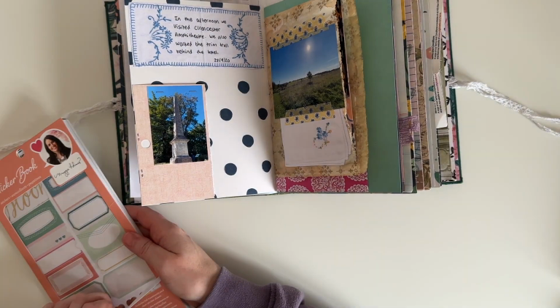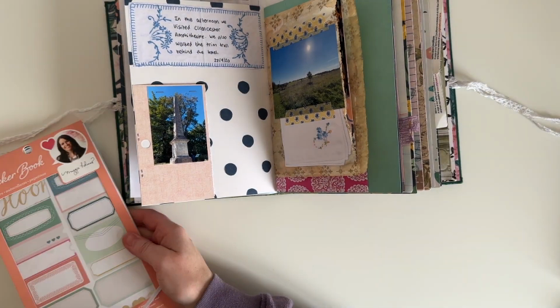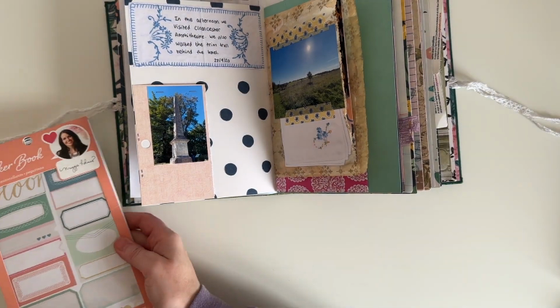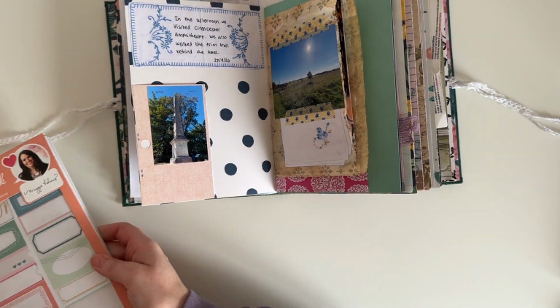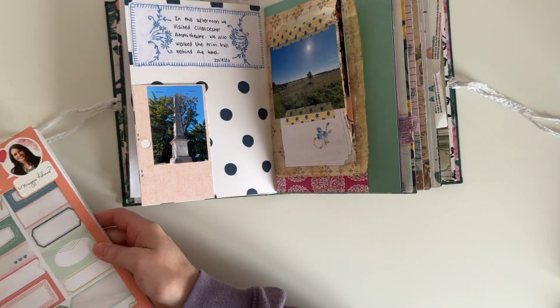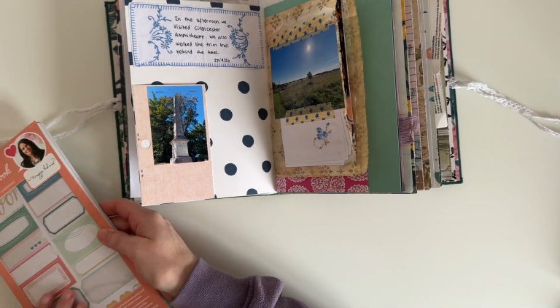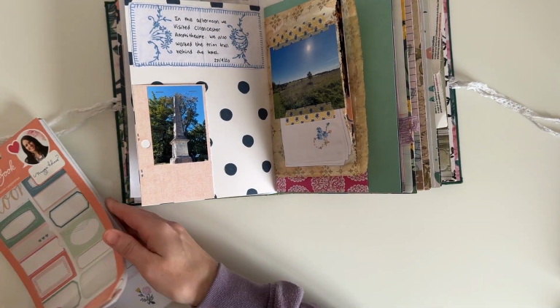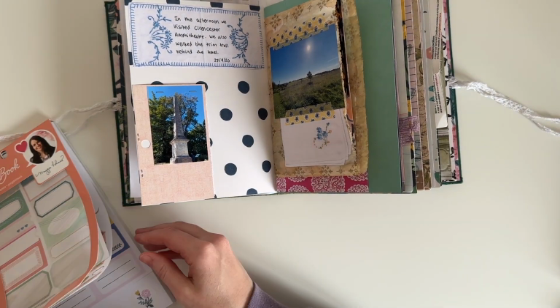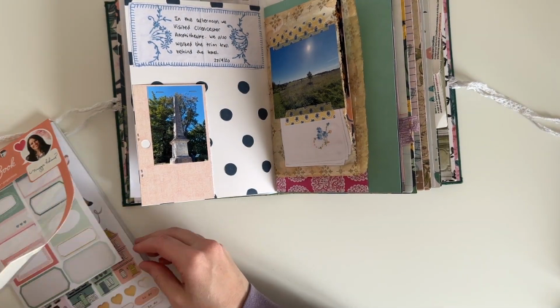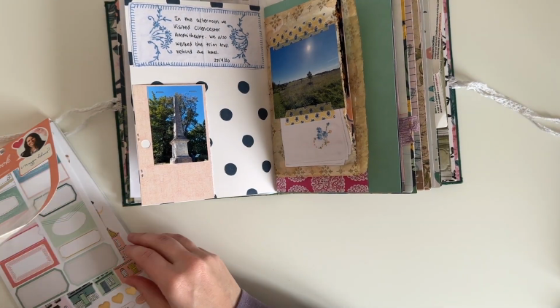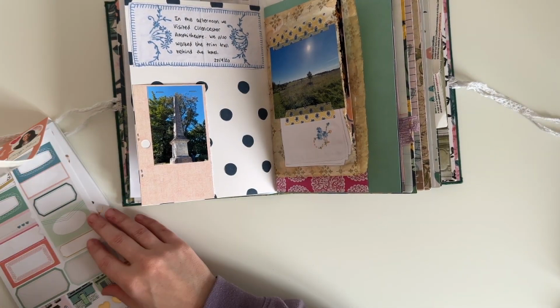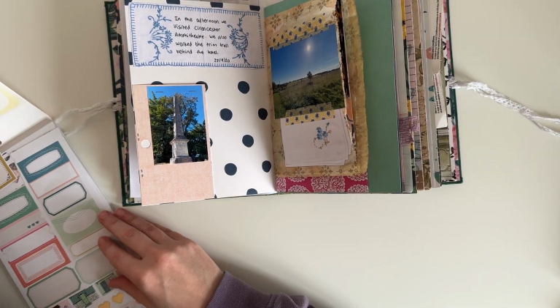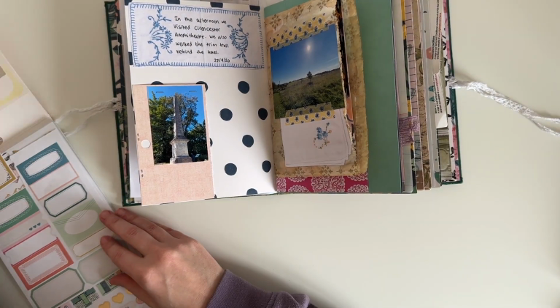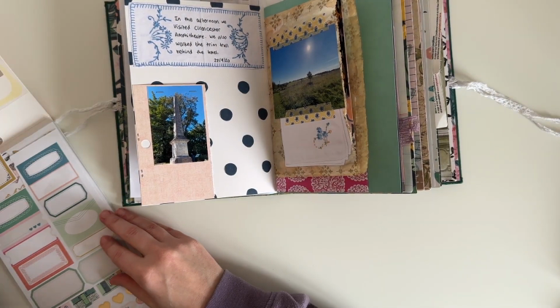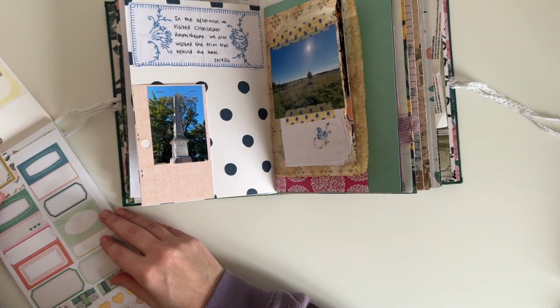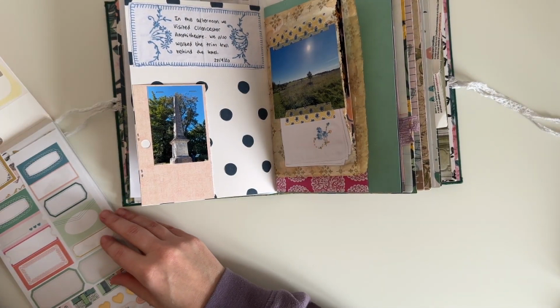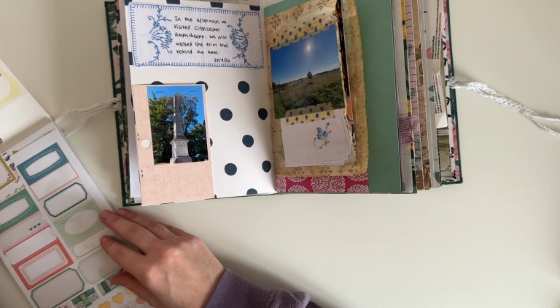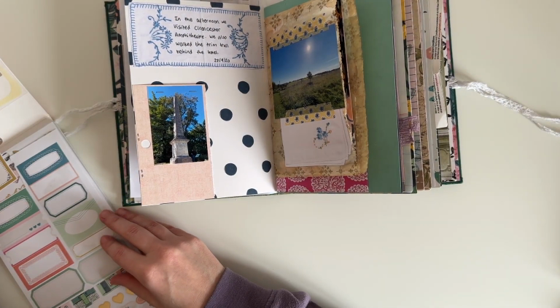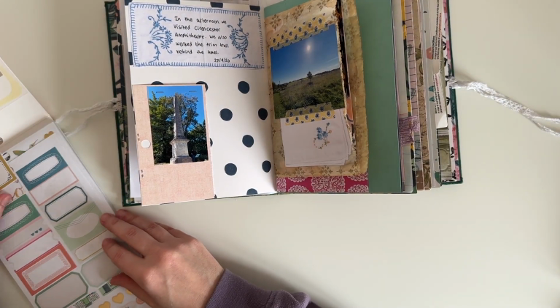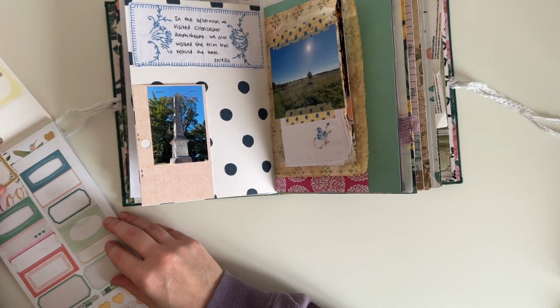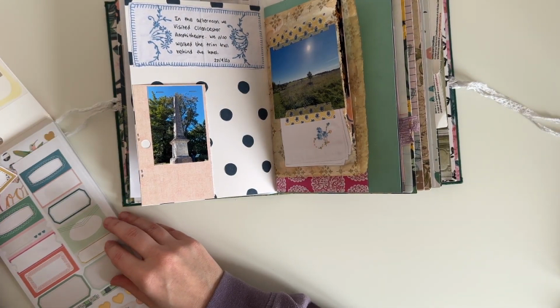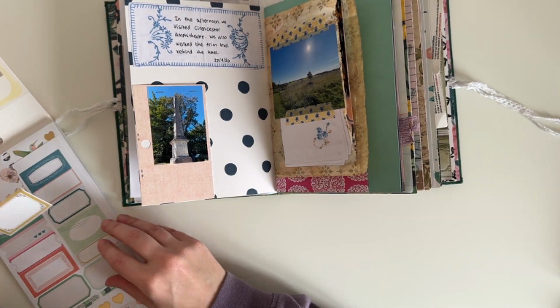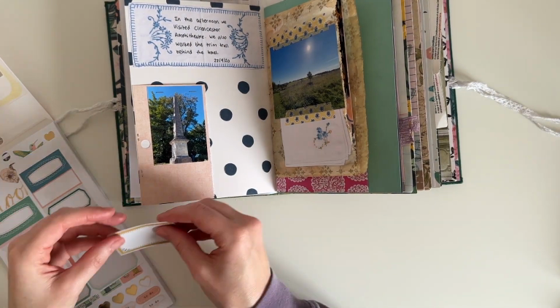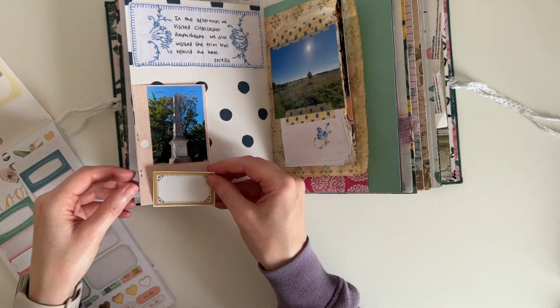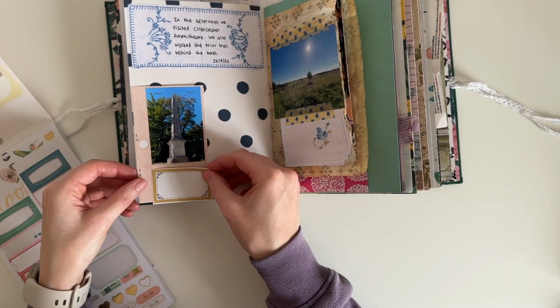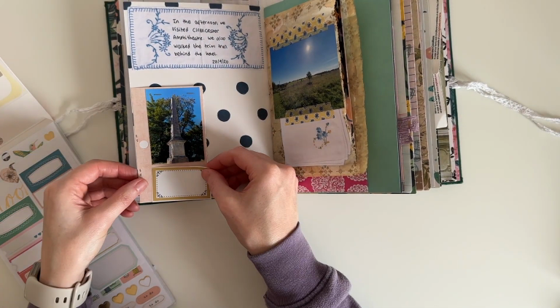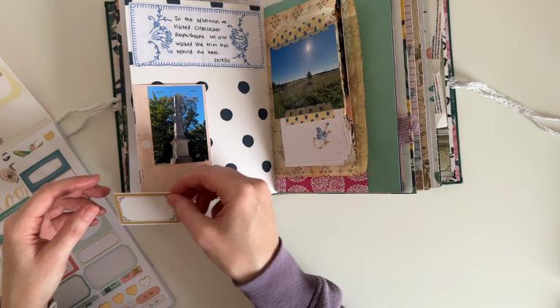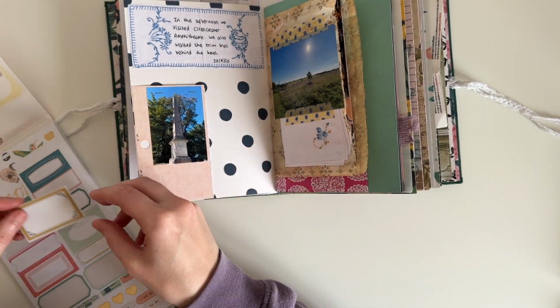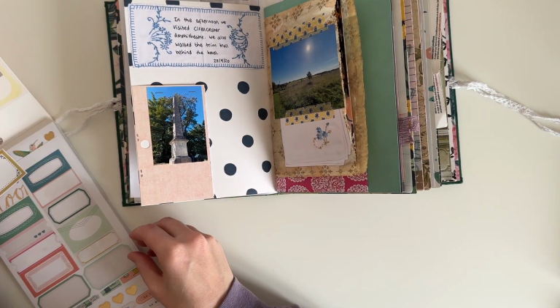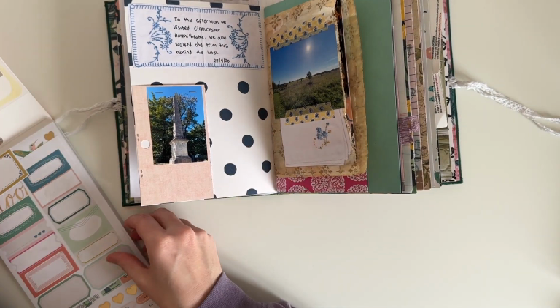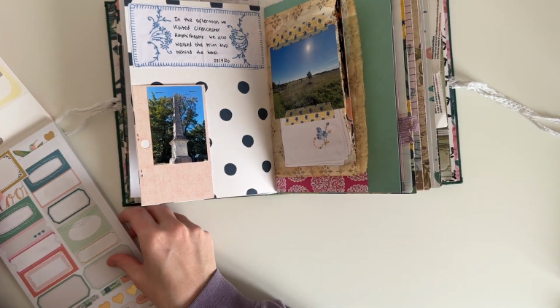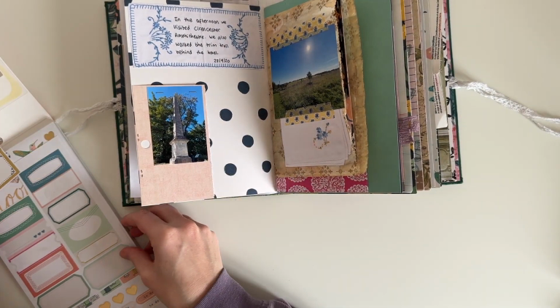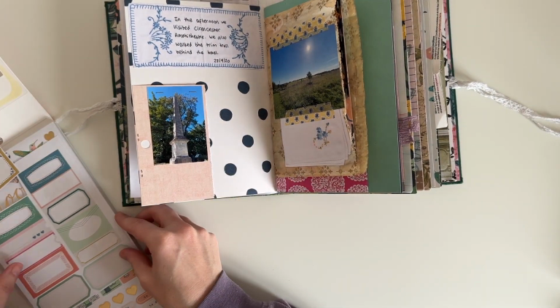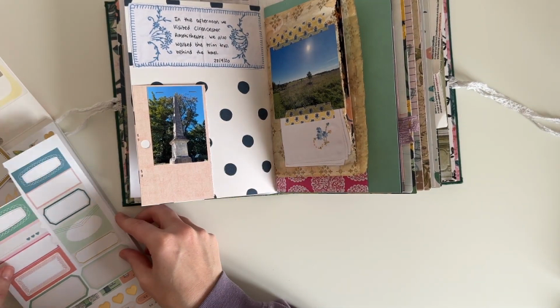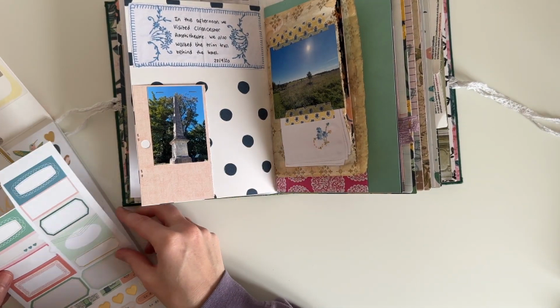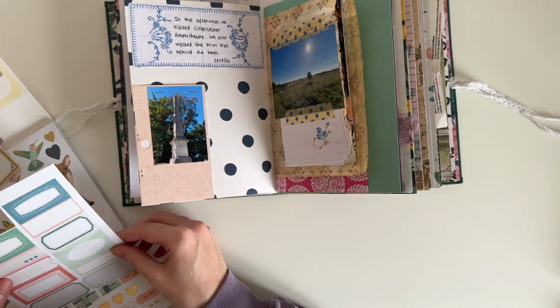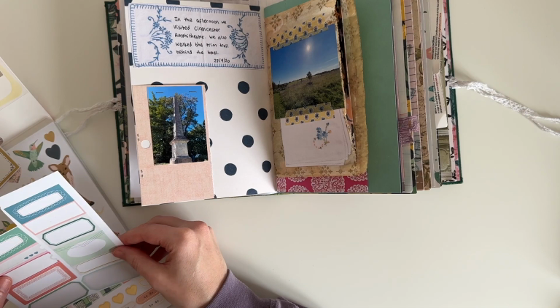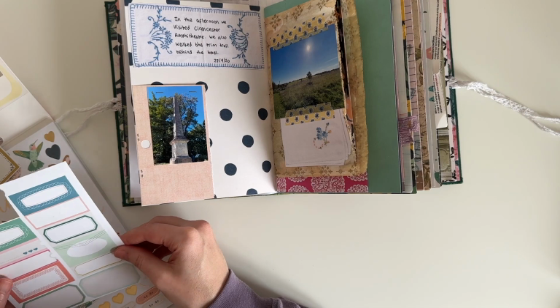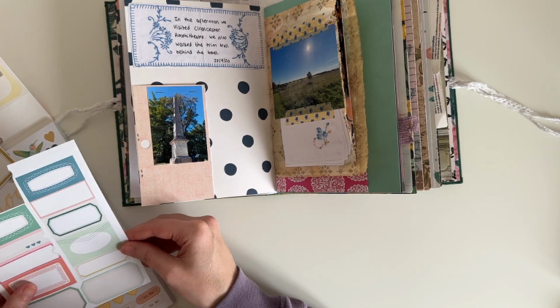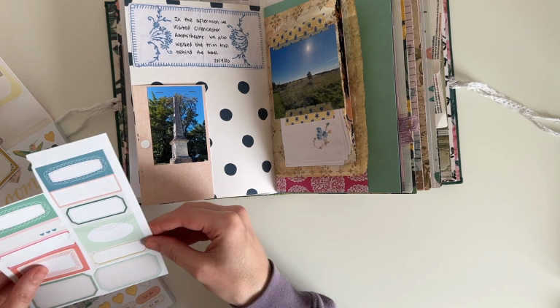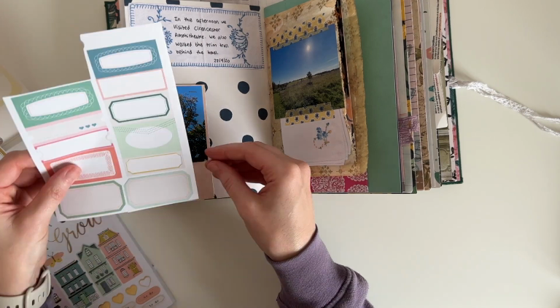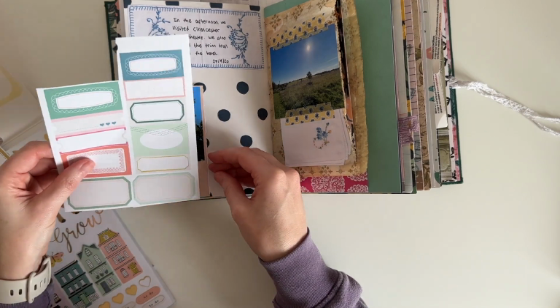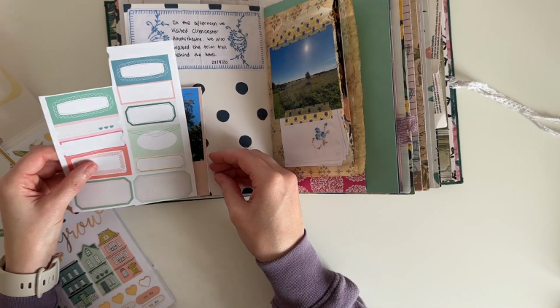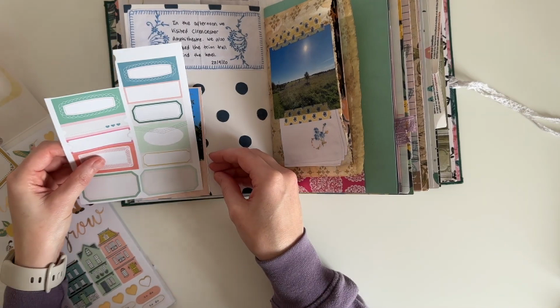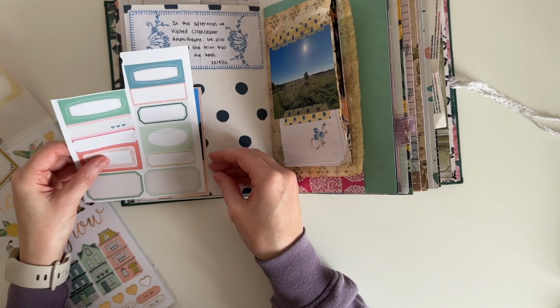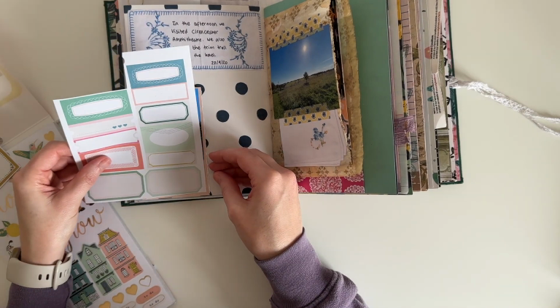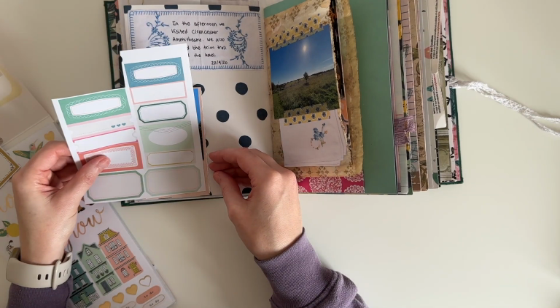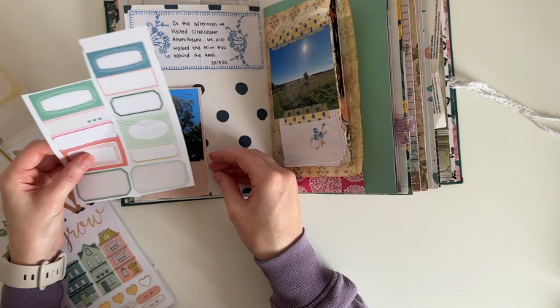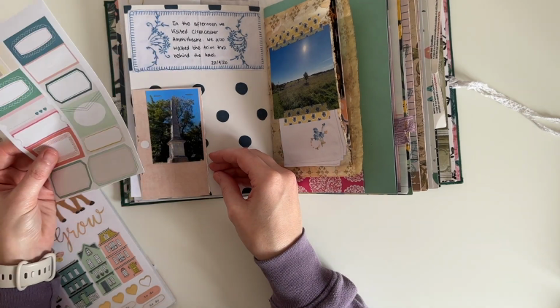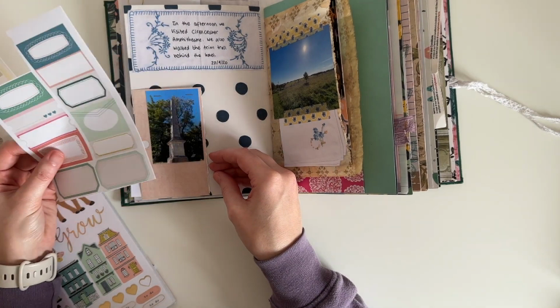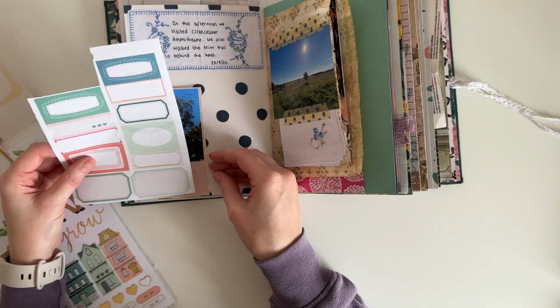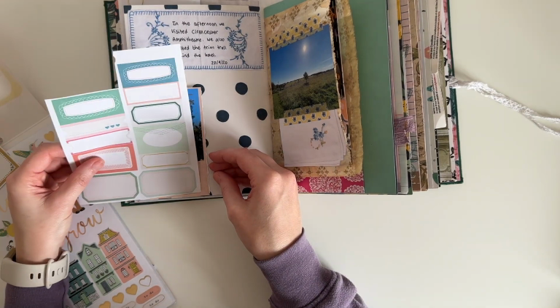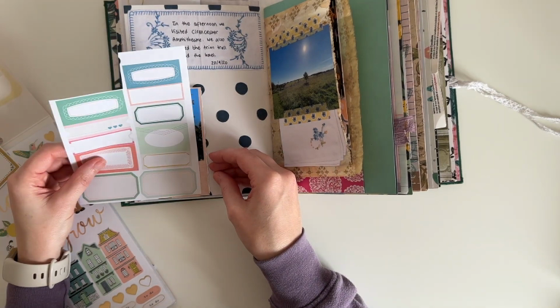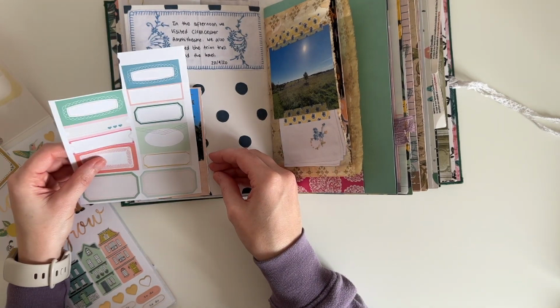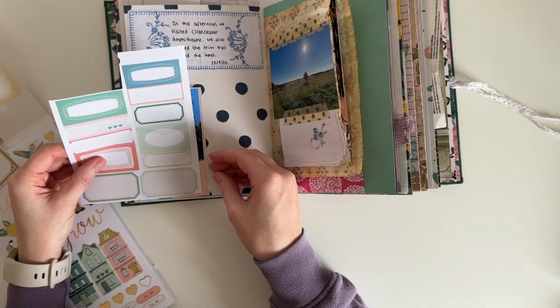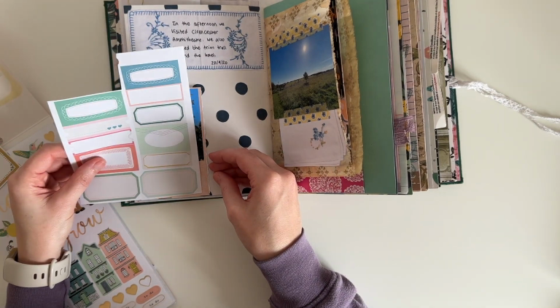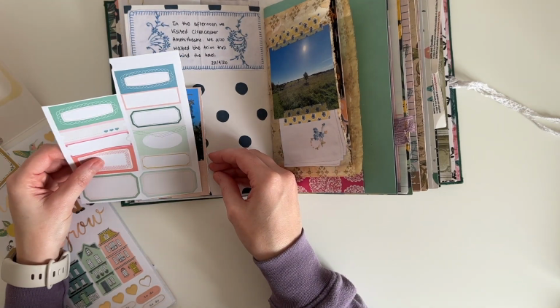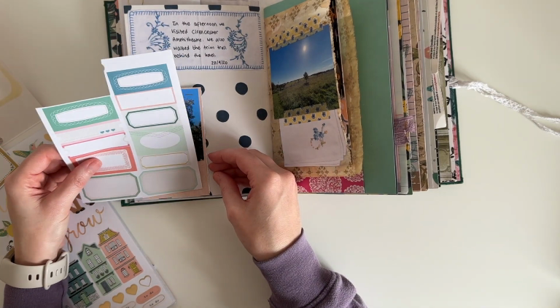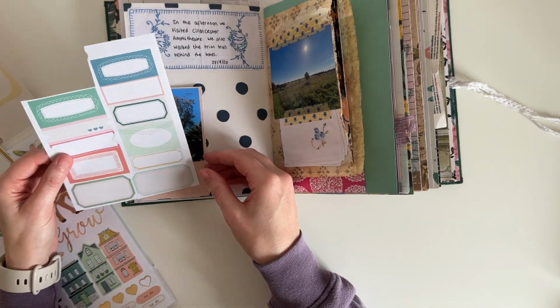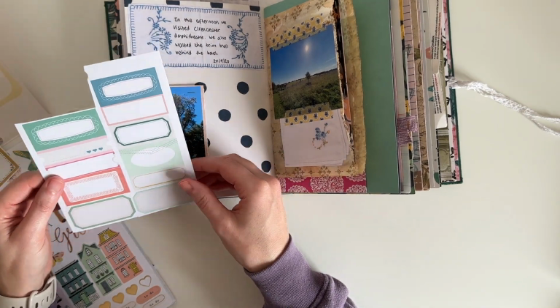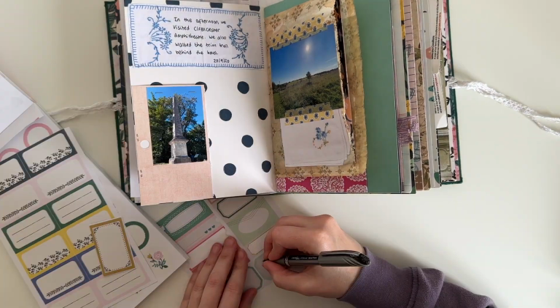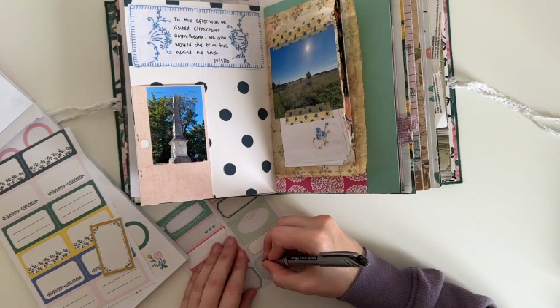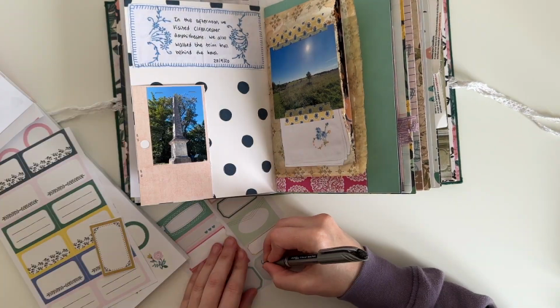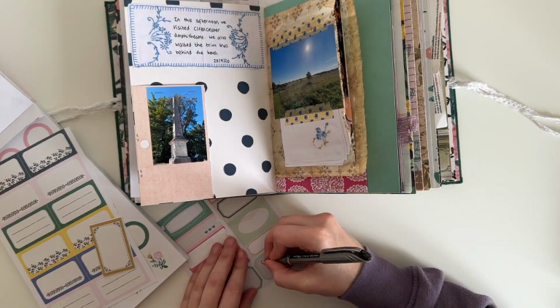I've pulled out my Maggie Holmes sticker book because I knew there were some labels in there, and I wanted to add one to the bottom of this tuck spot.